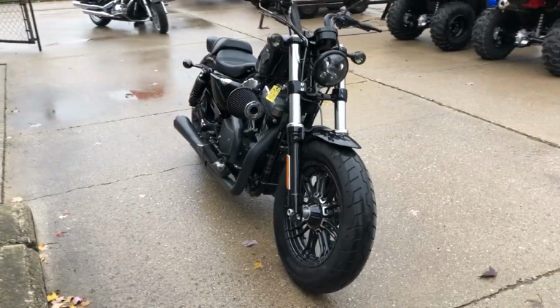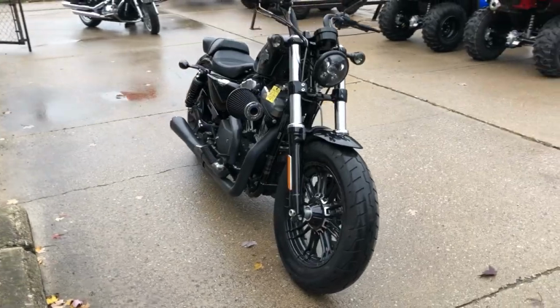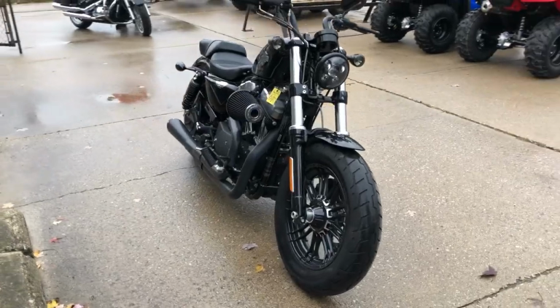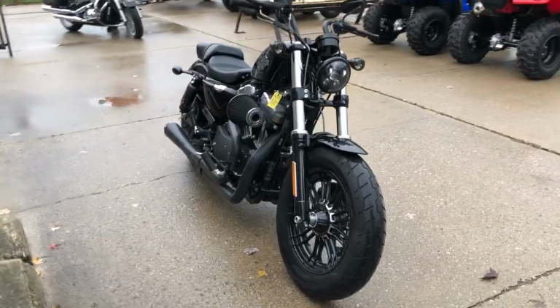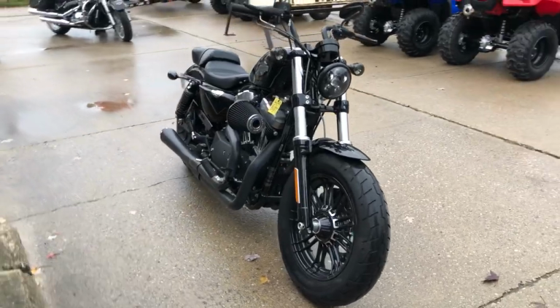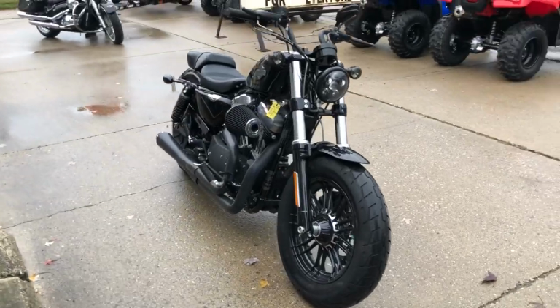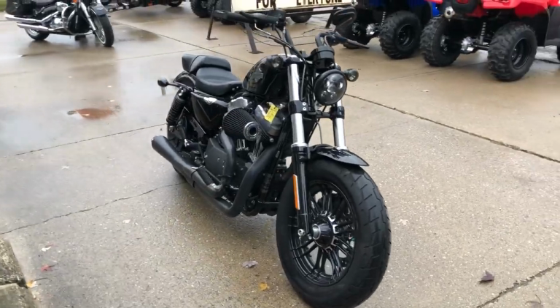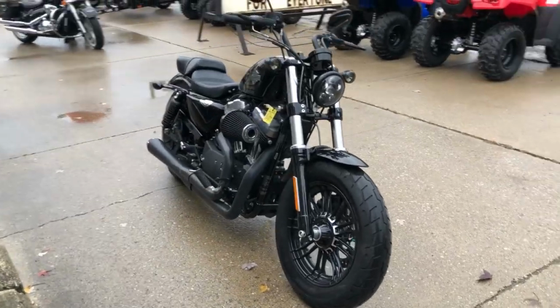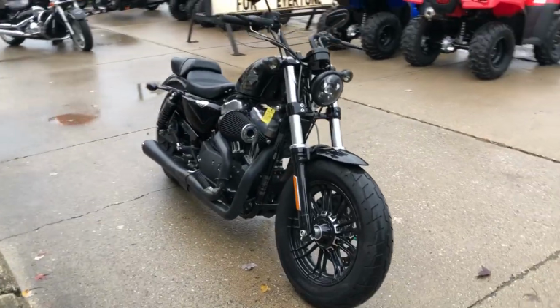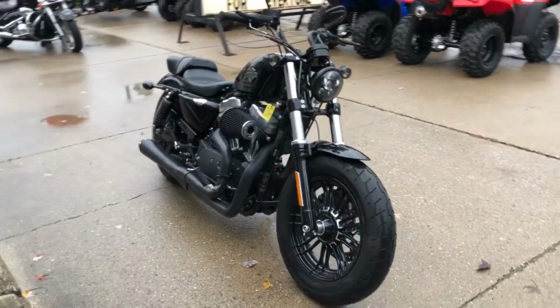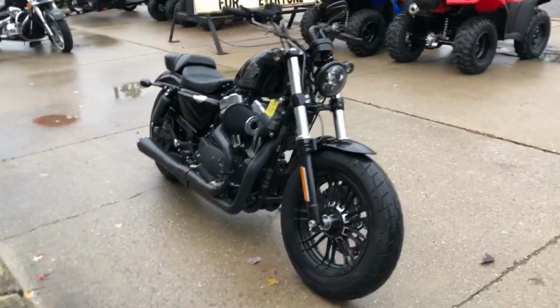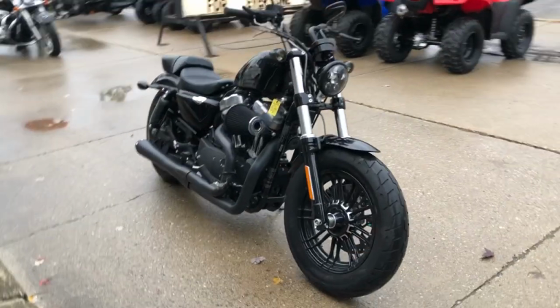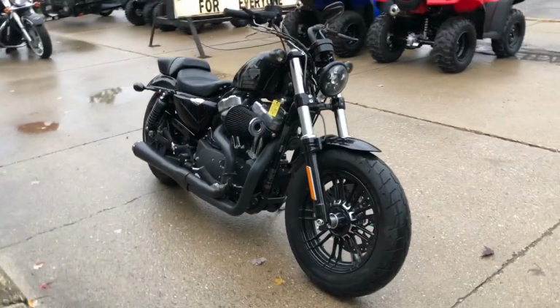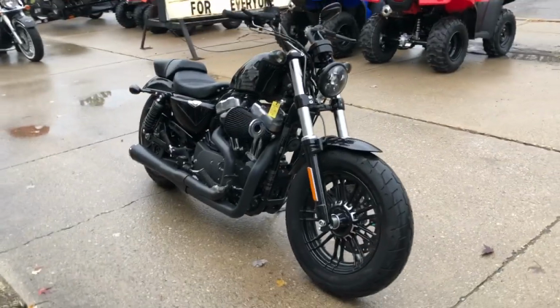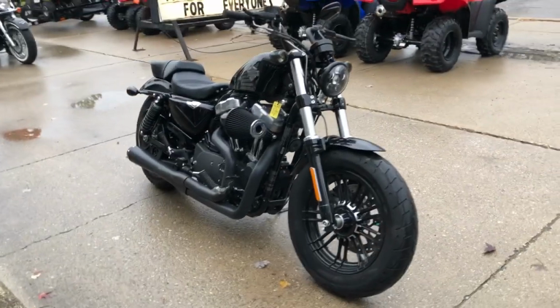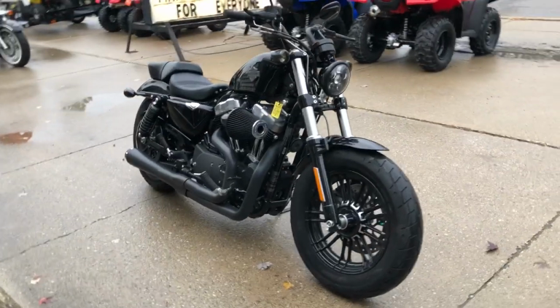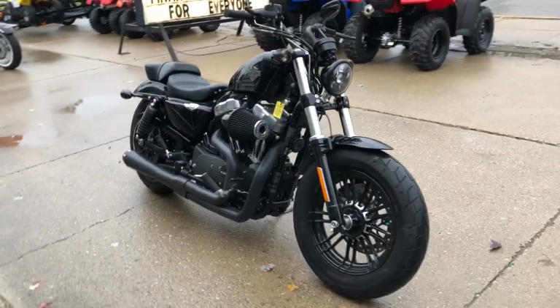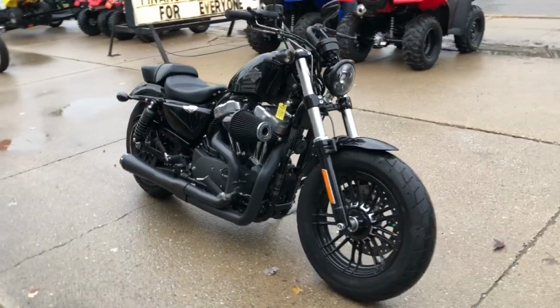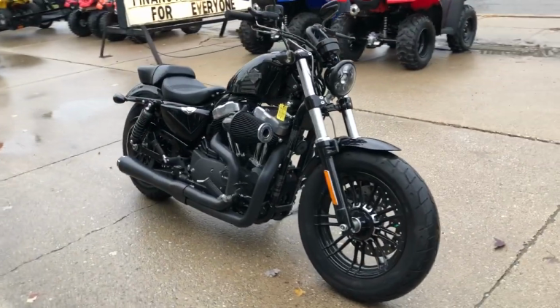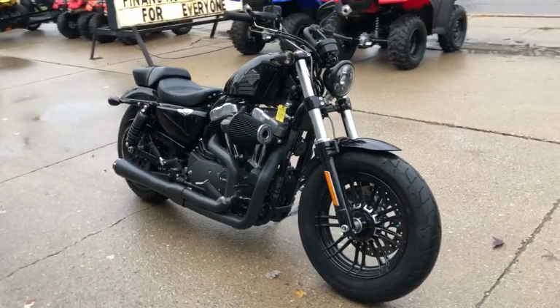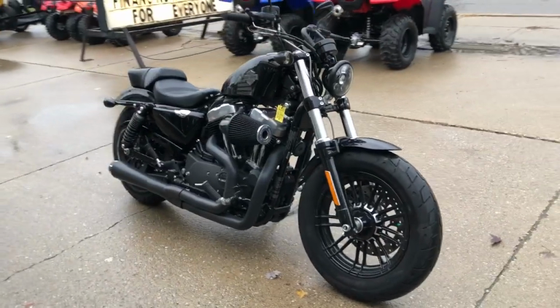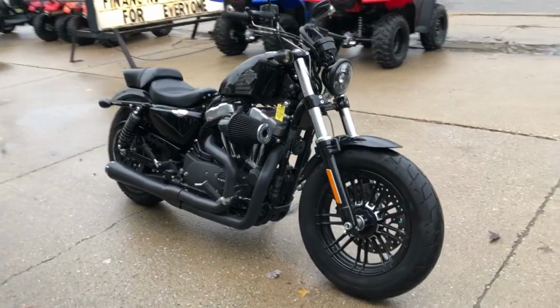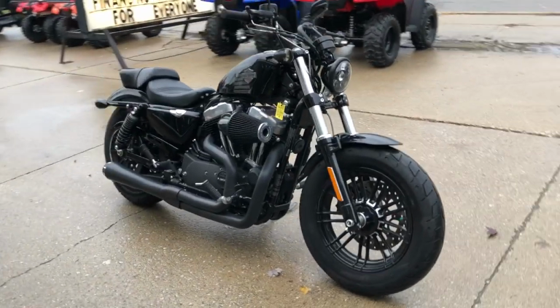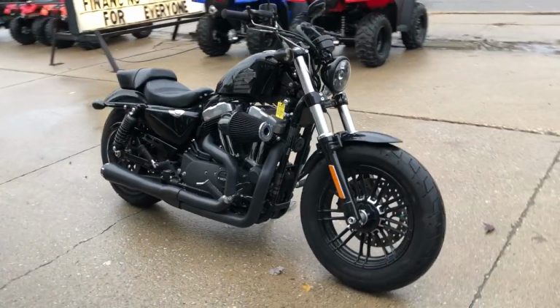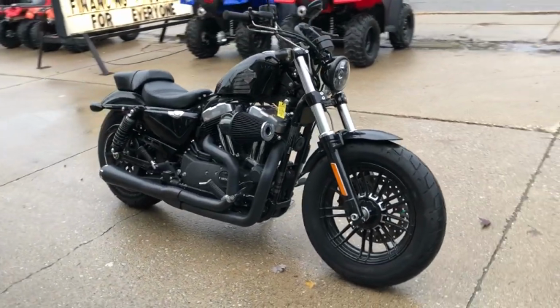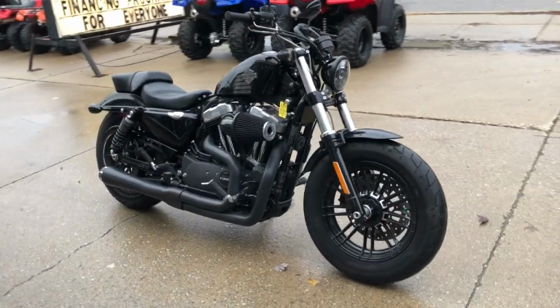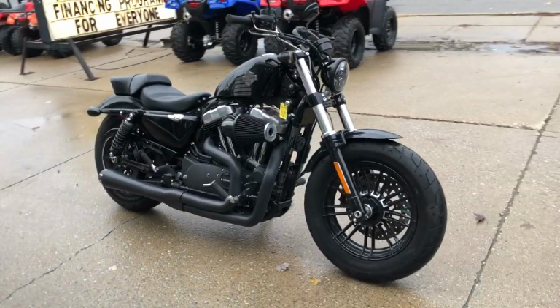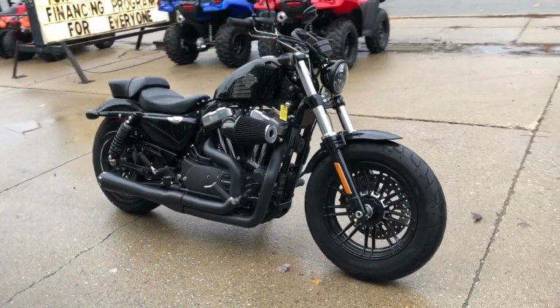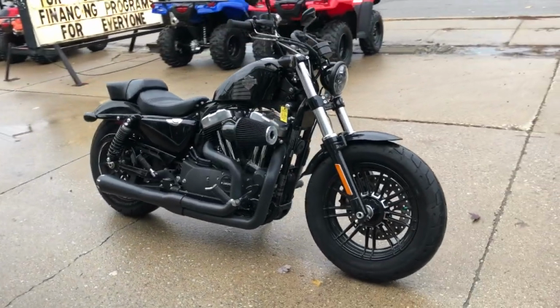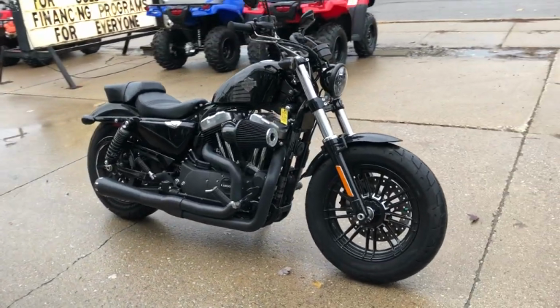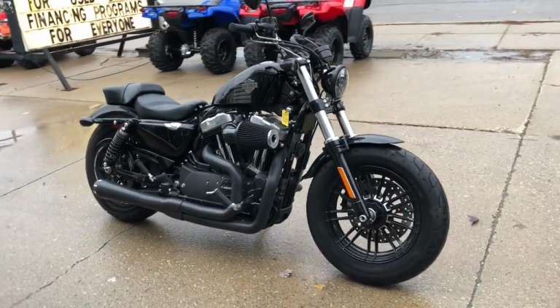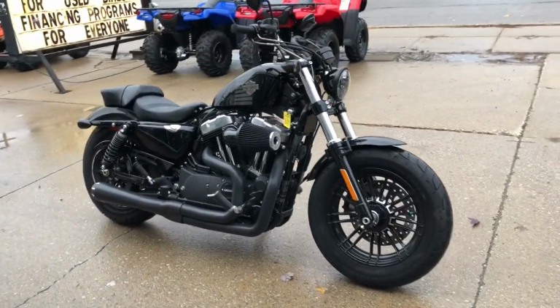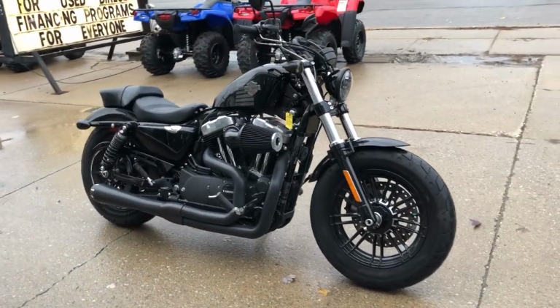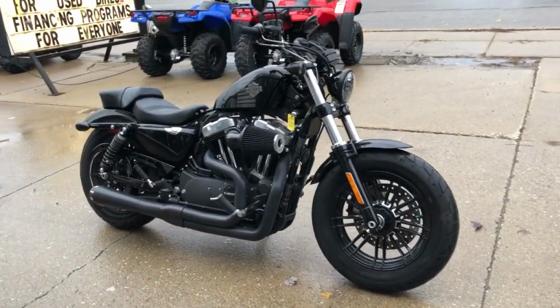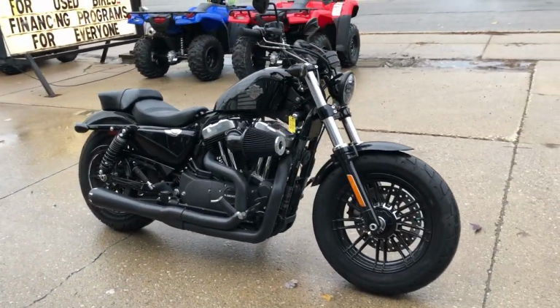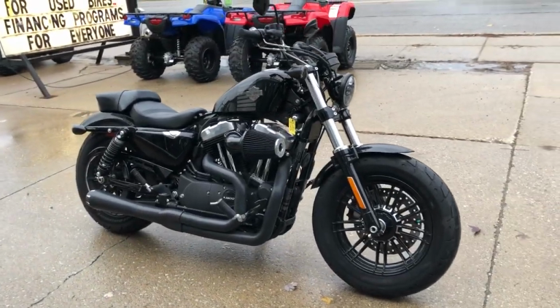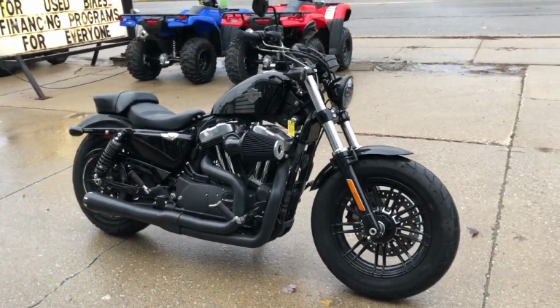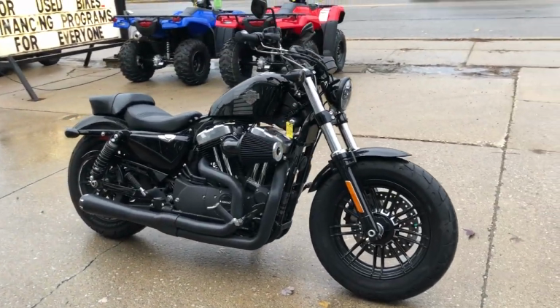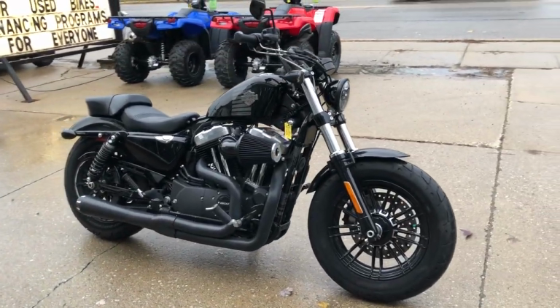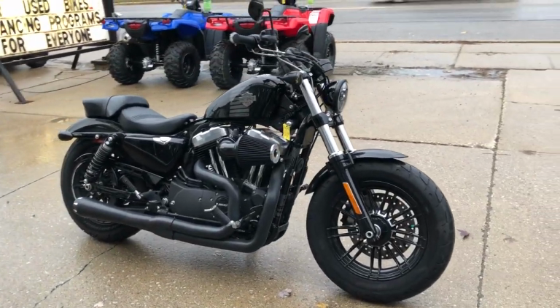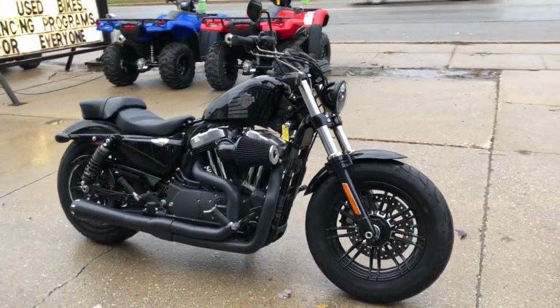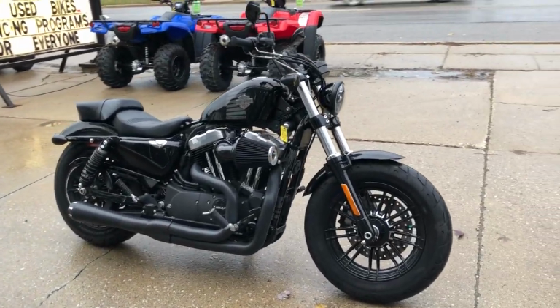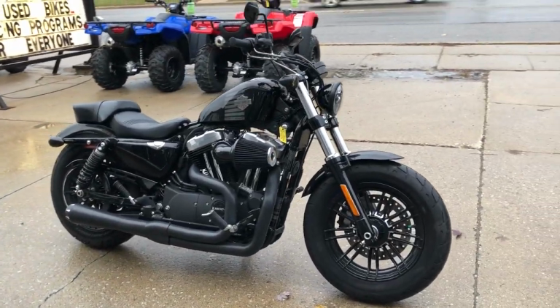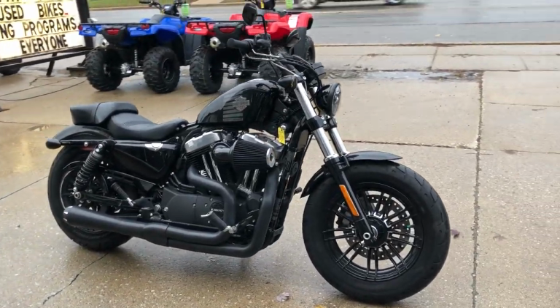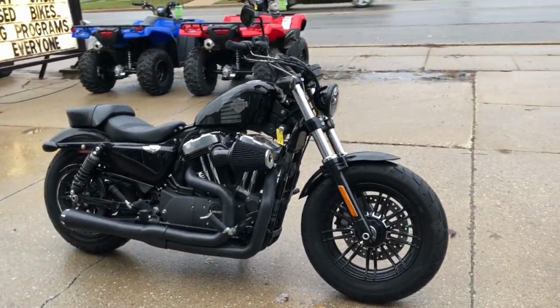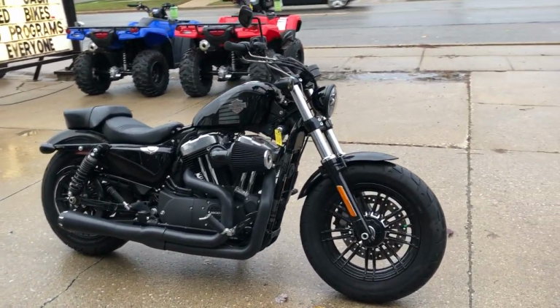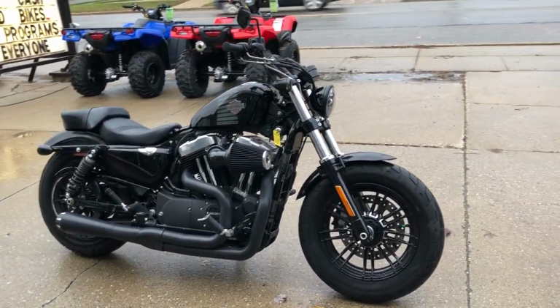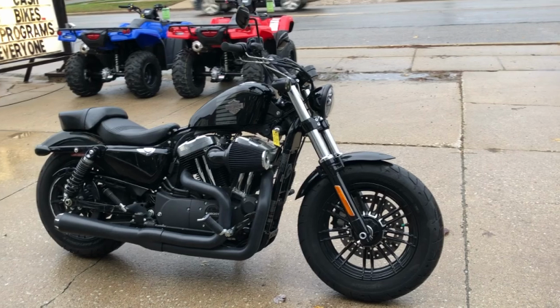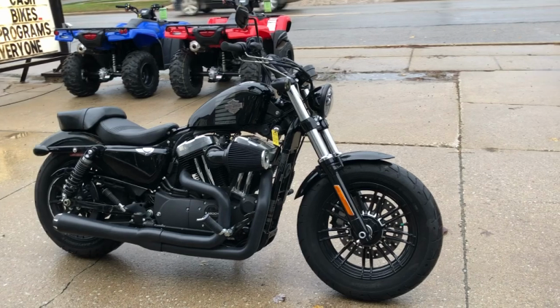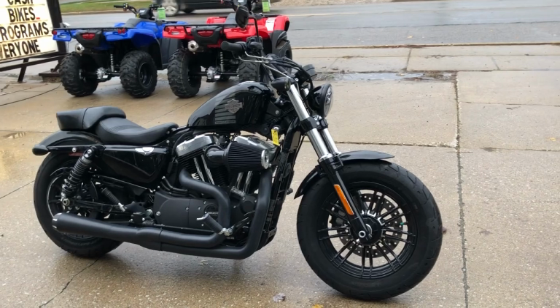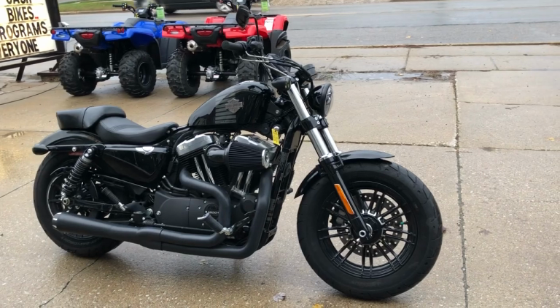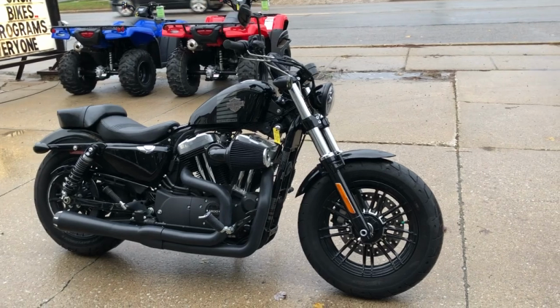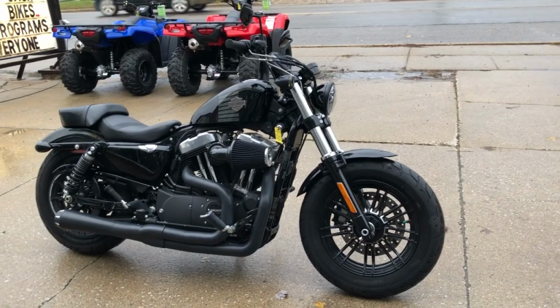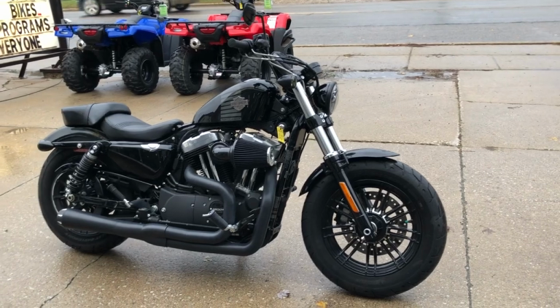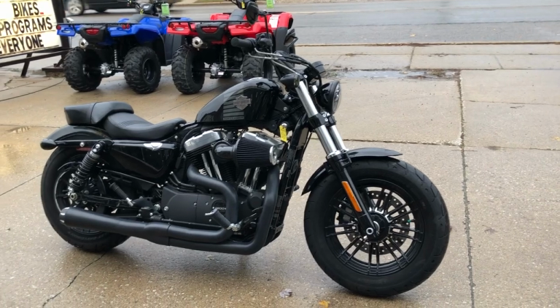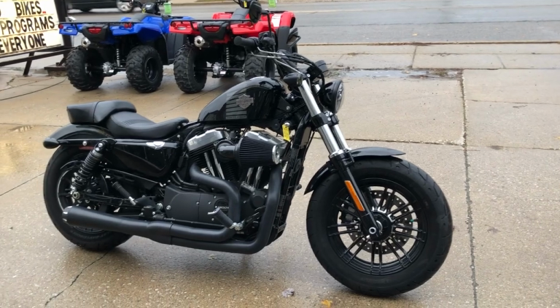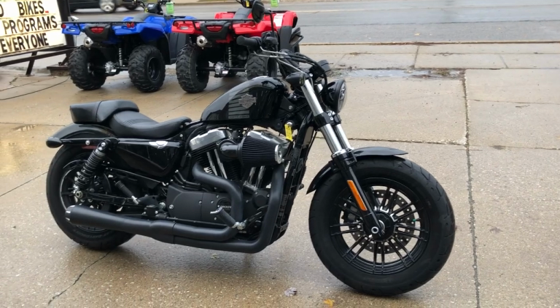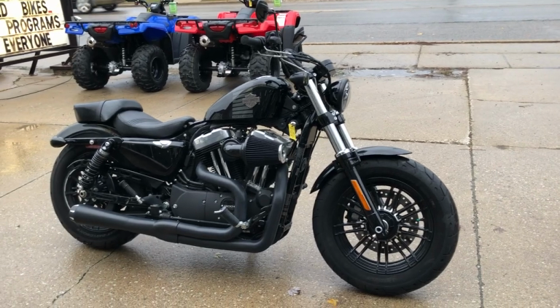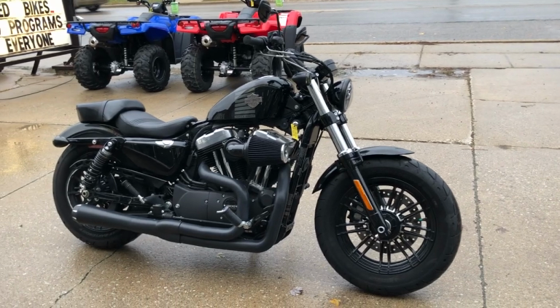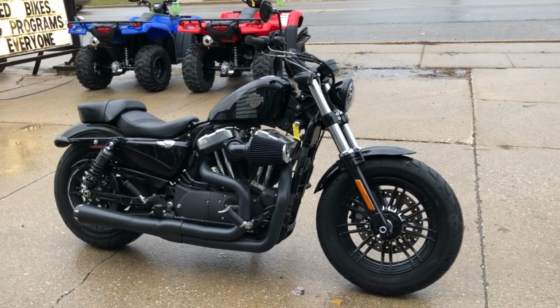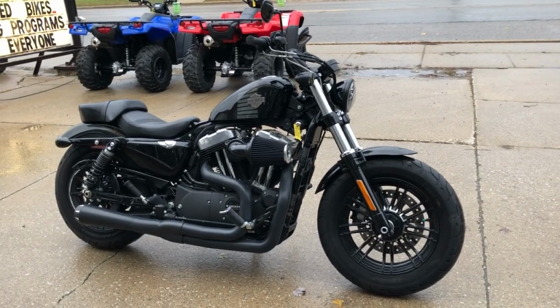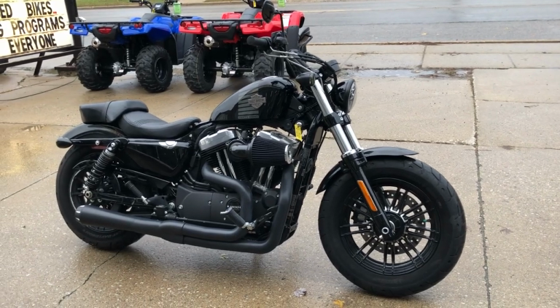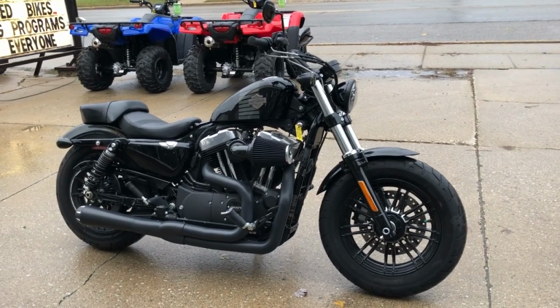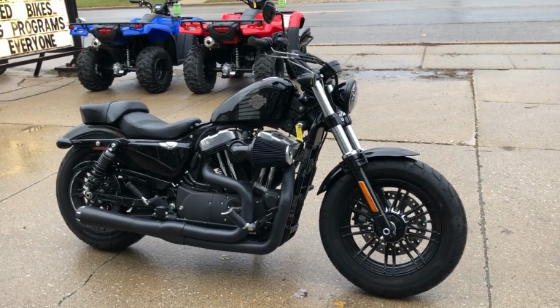Don't miss it — that's a '17 Sportster with under 4,000 miles. Give us a call, we'll get it done: 810-648-9500.